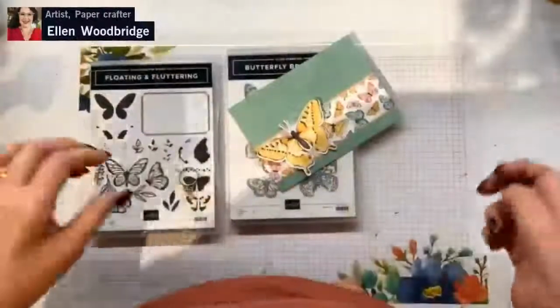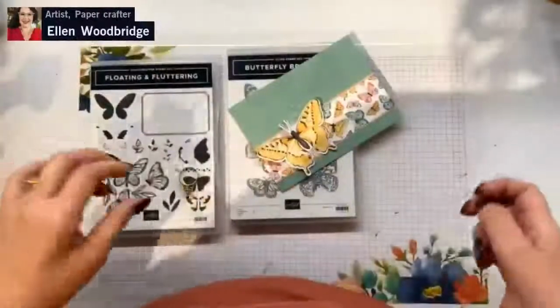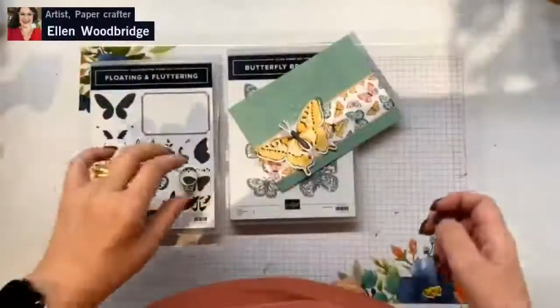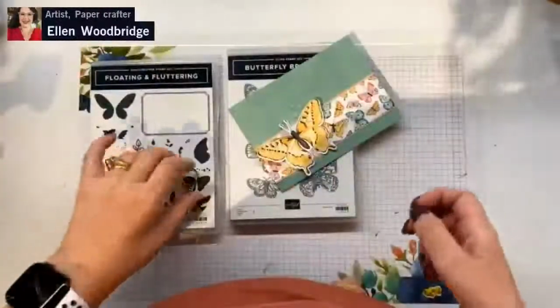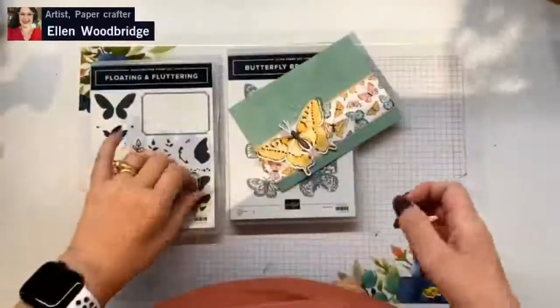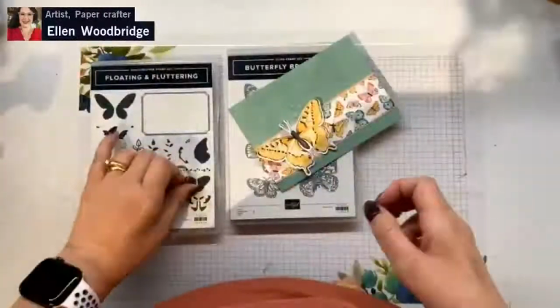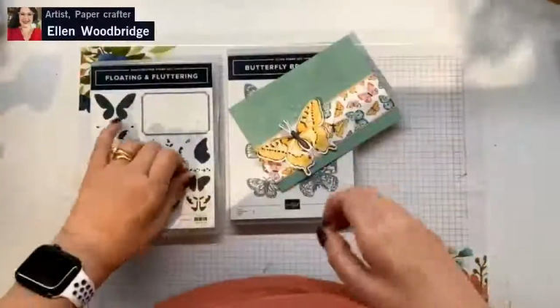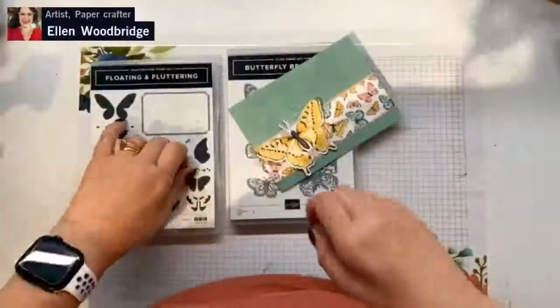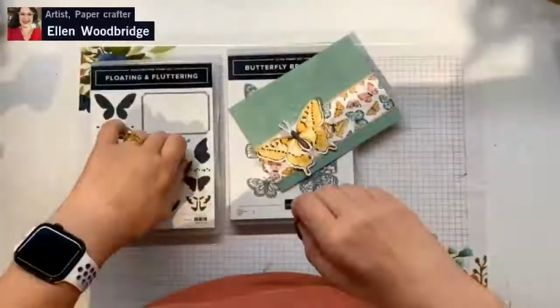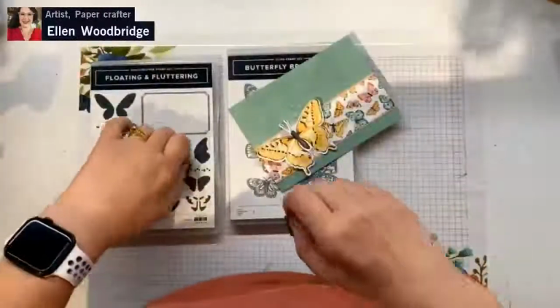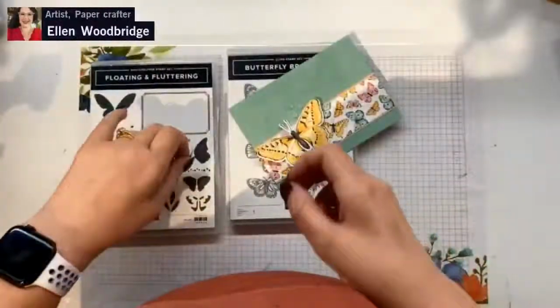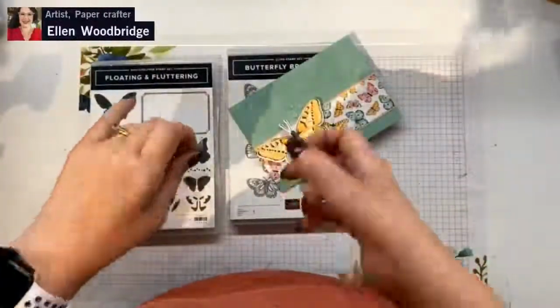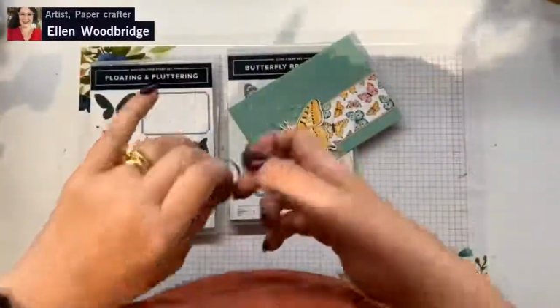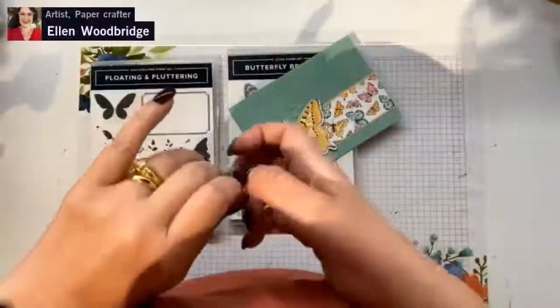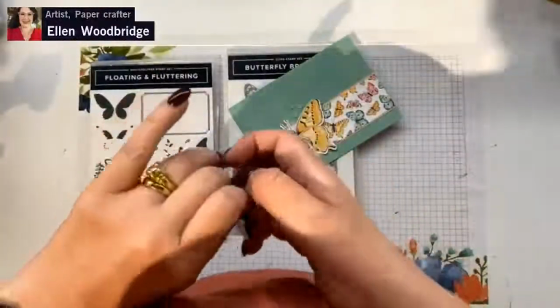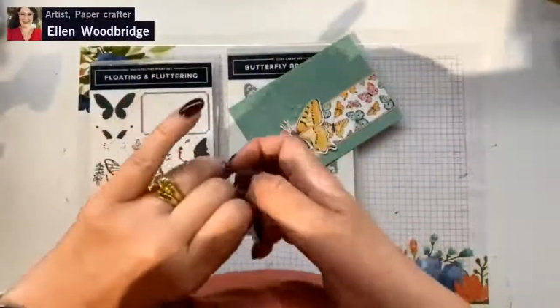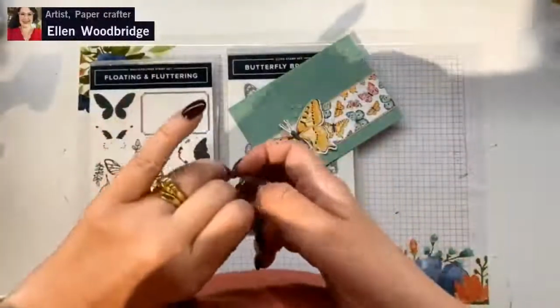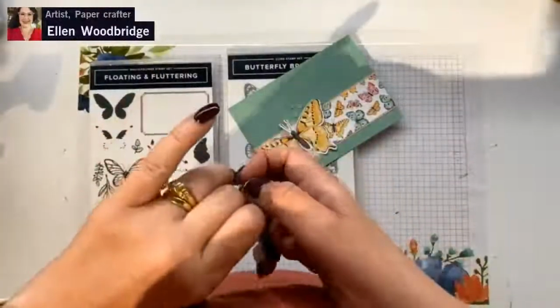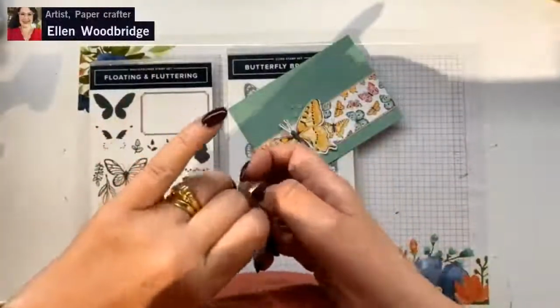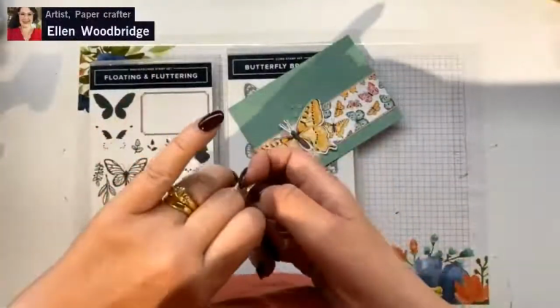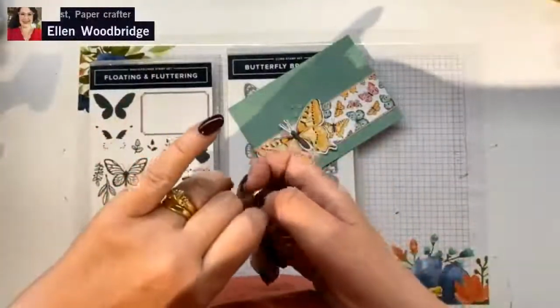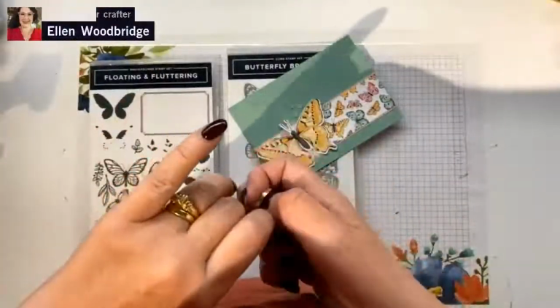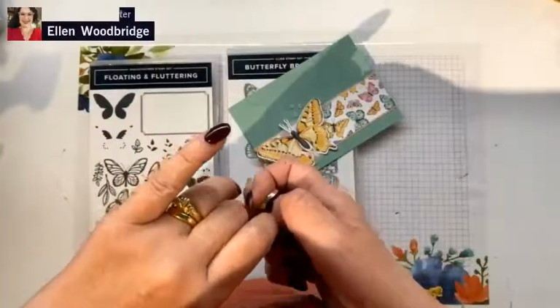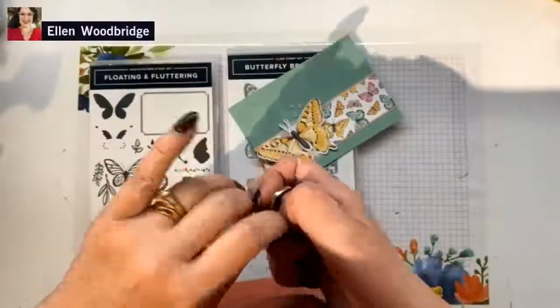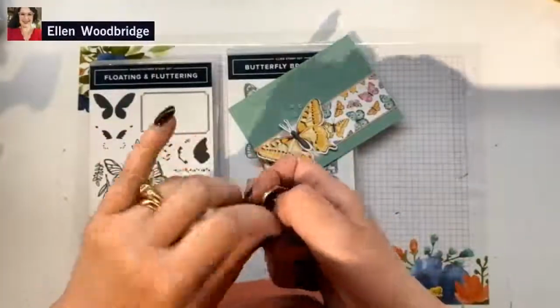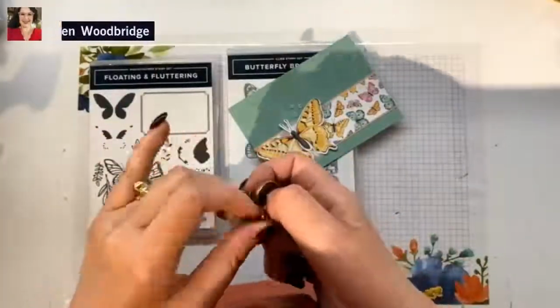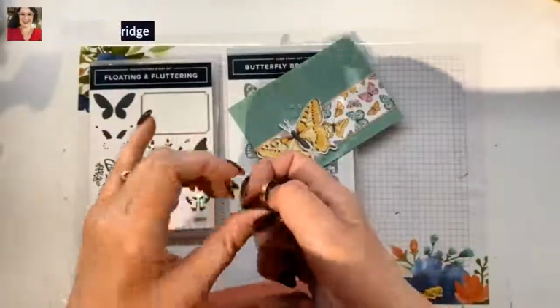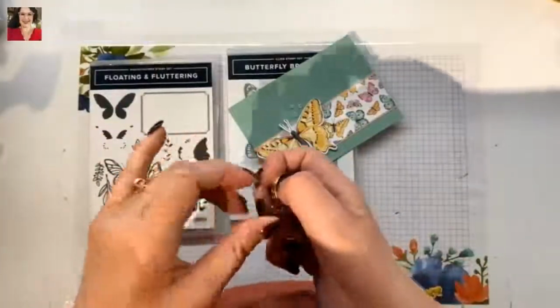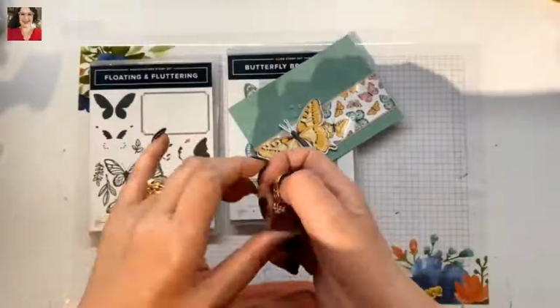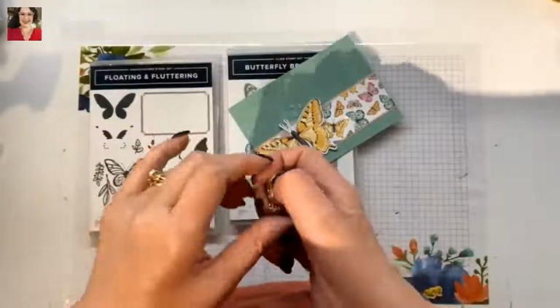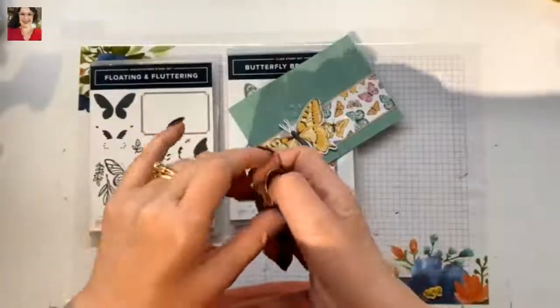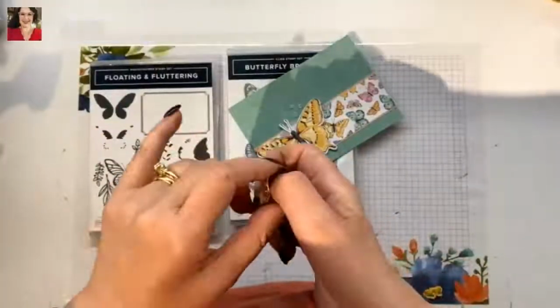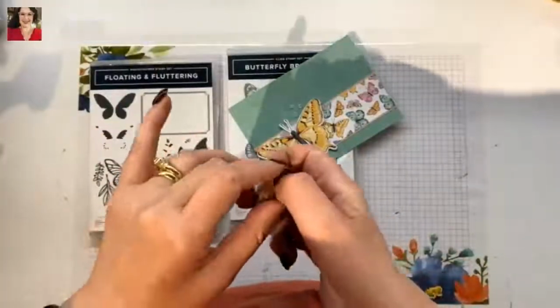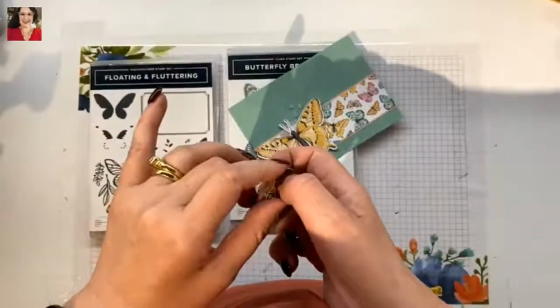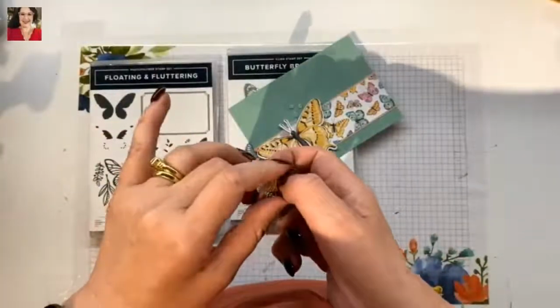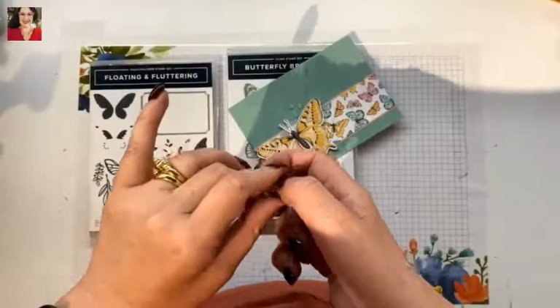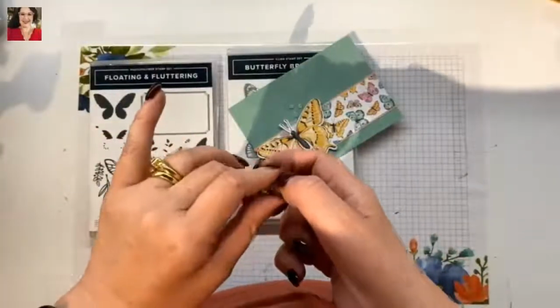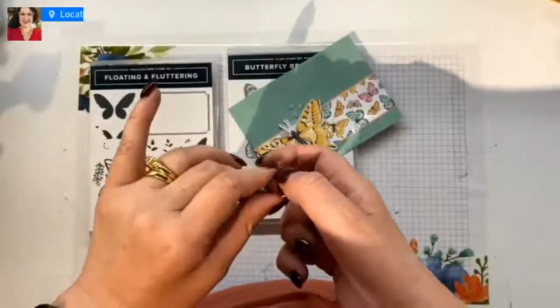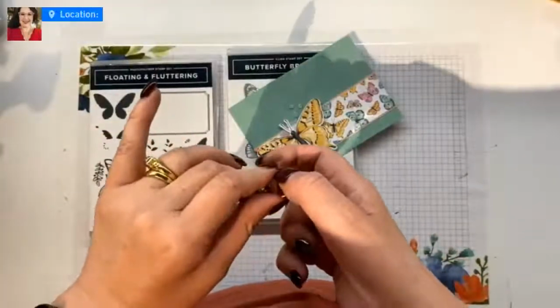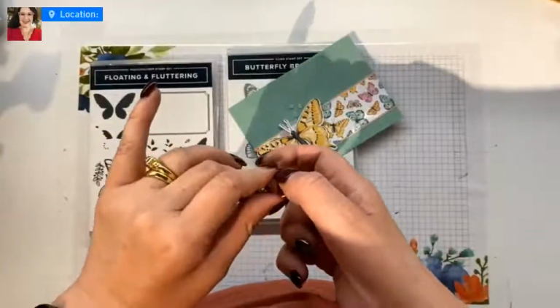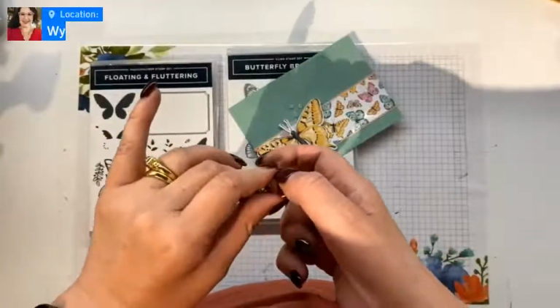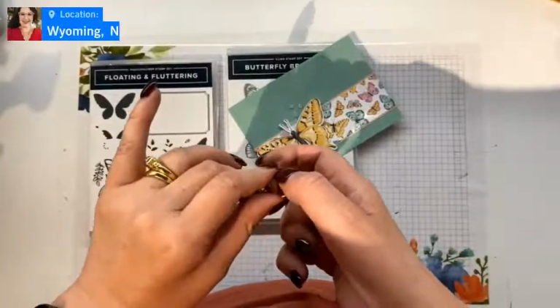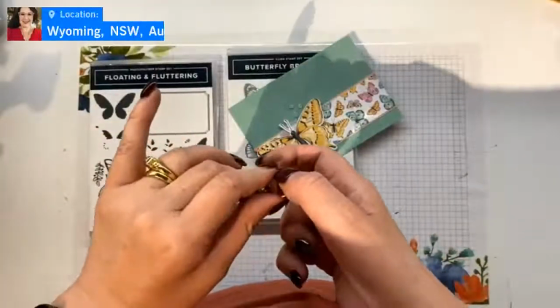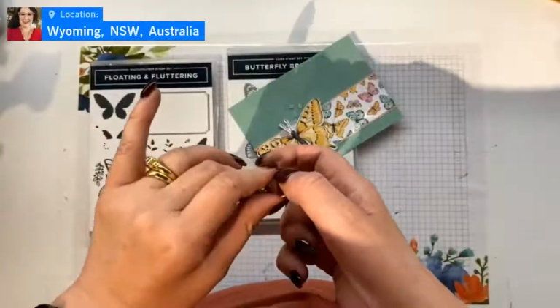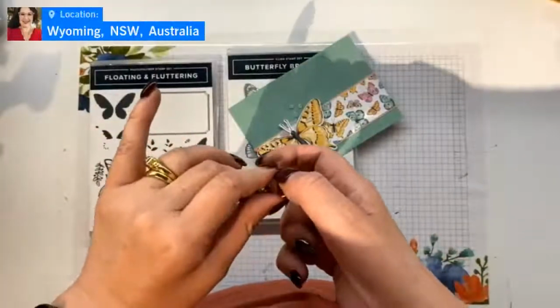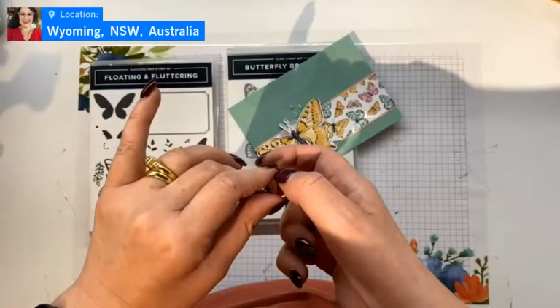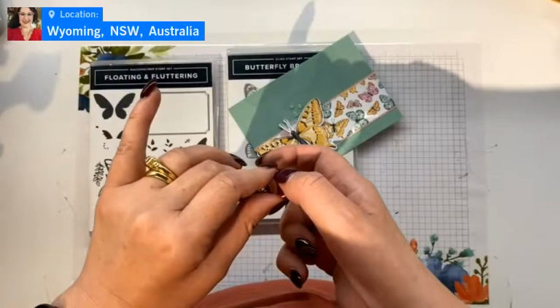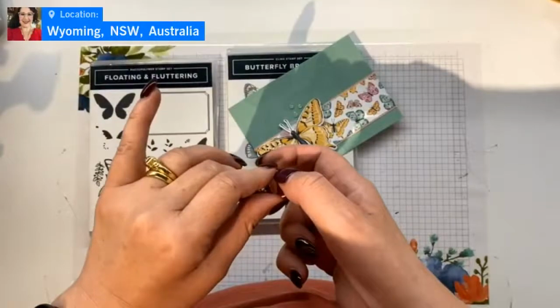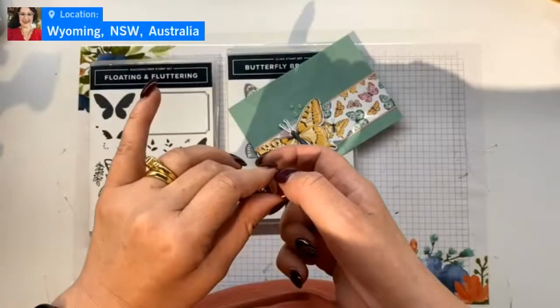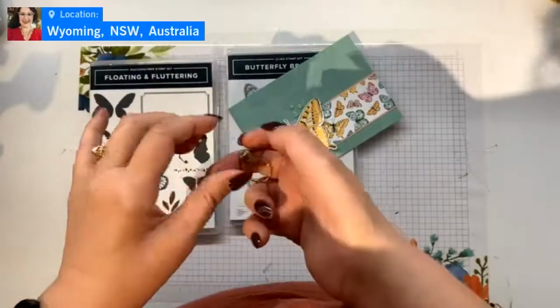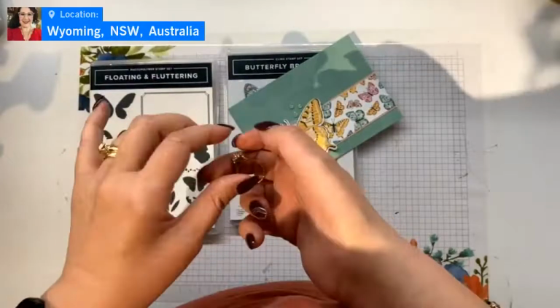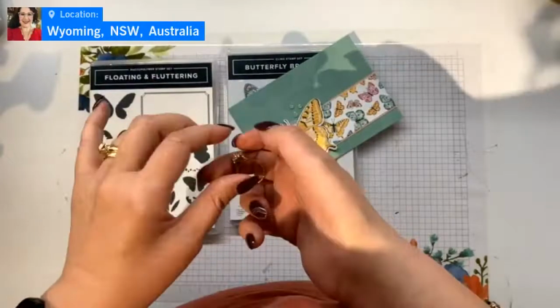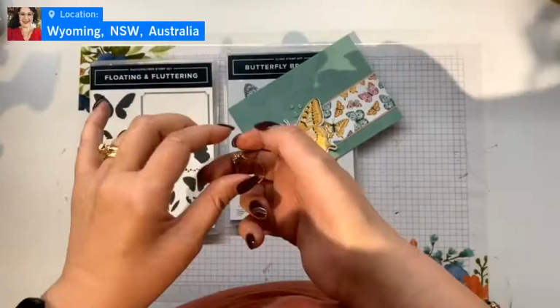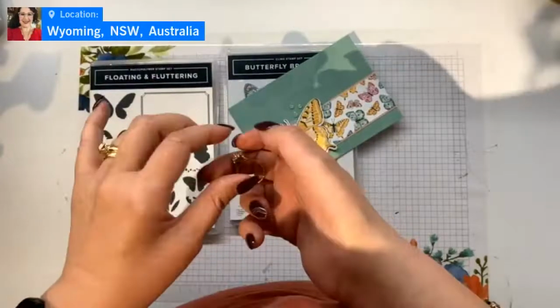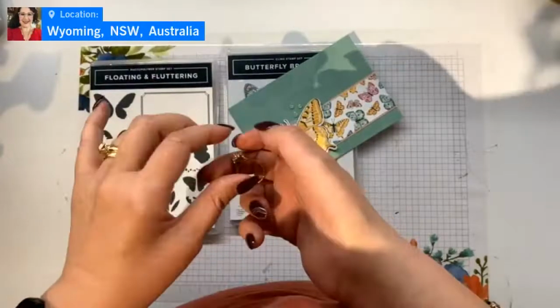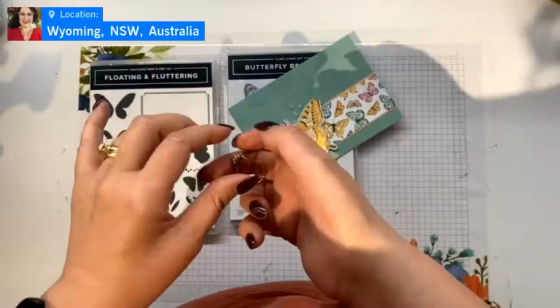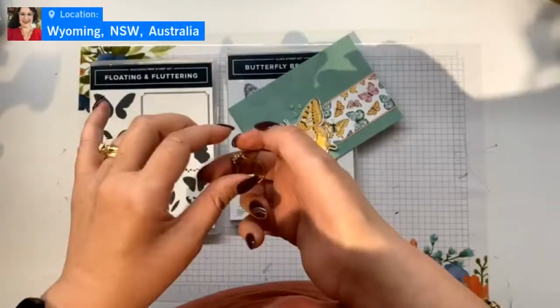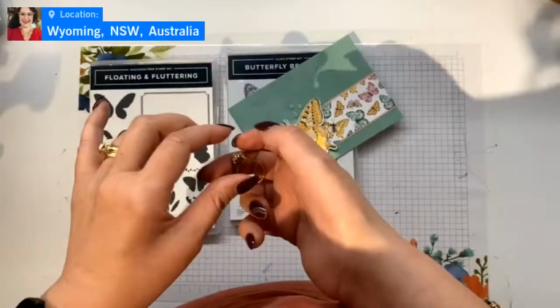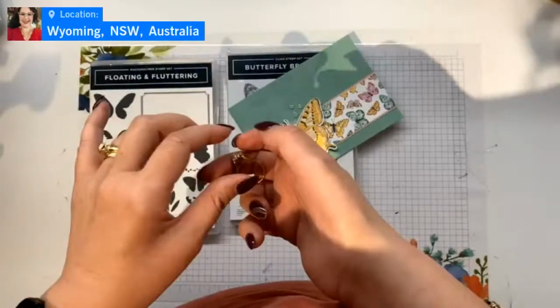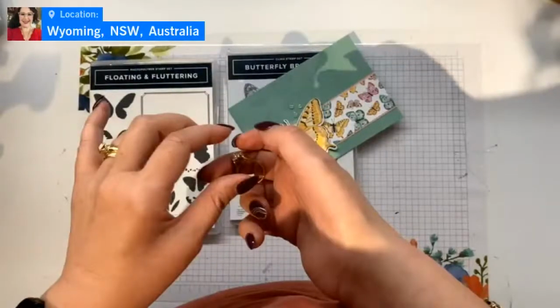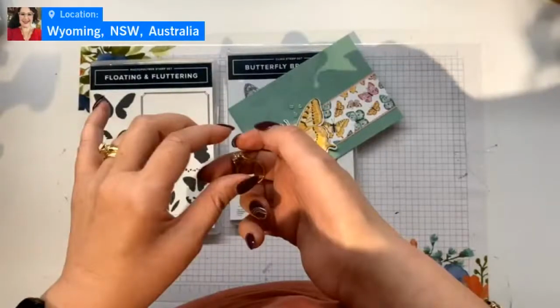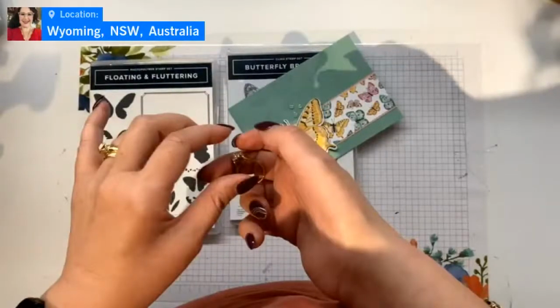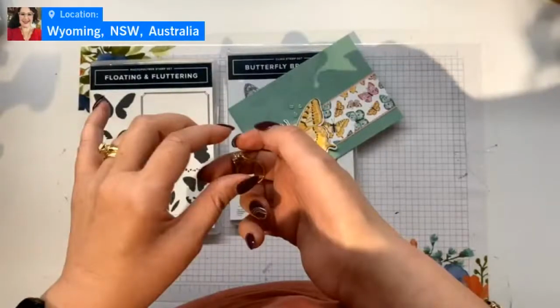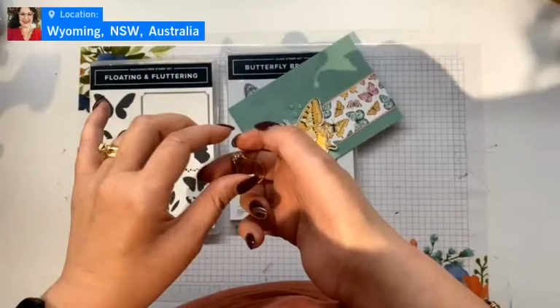I'll slide my other ring on now, or one of my other rings. Don't even have my bangle on.